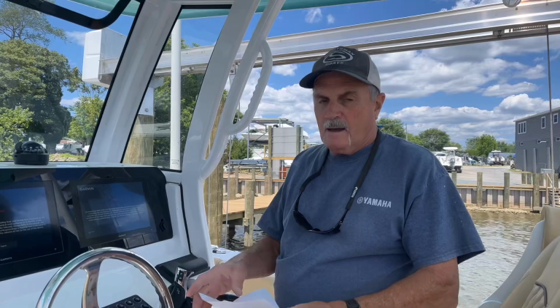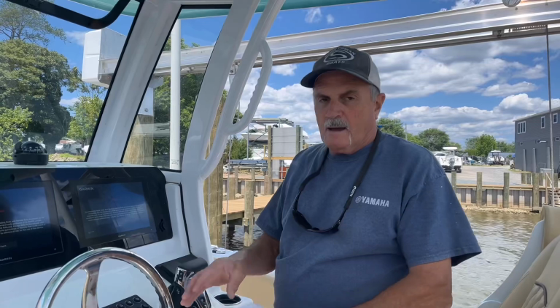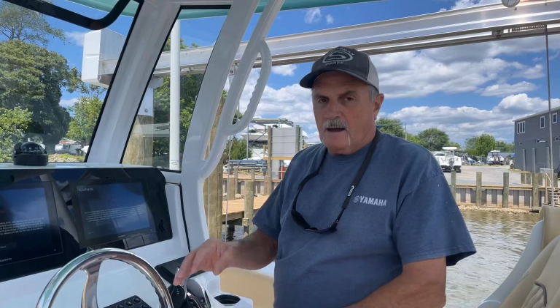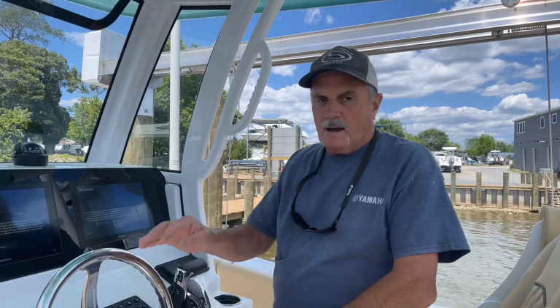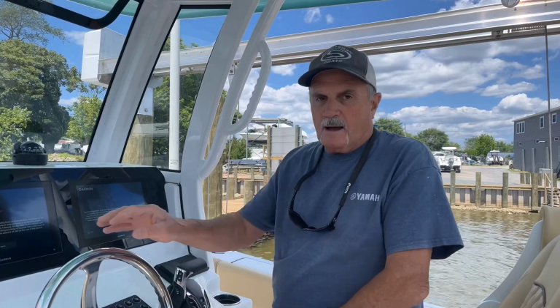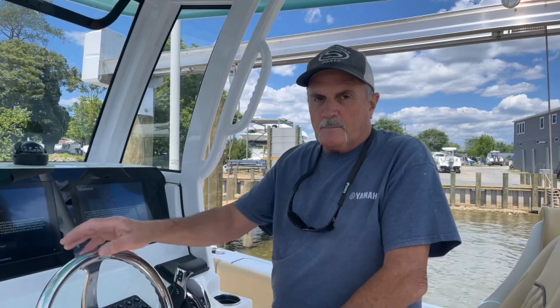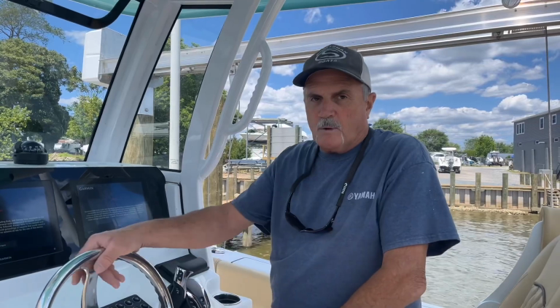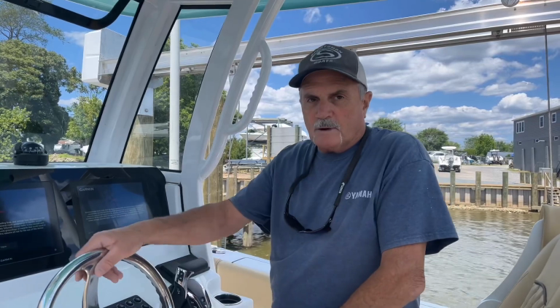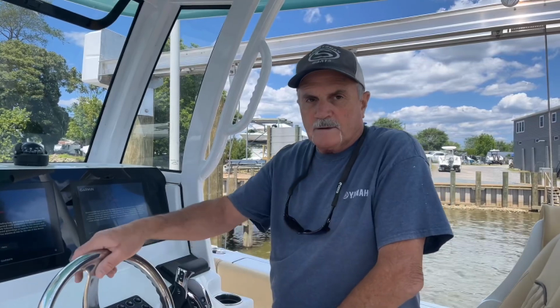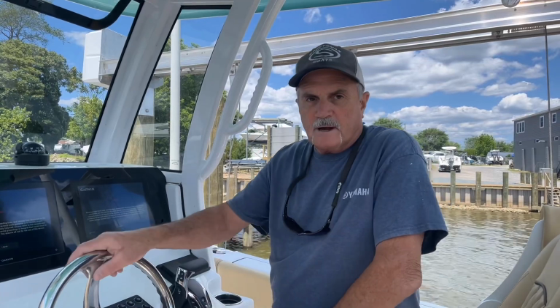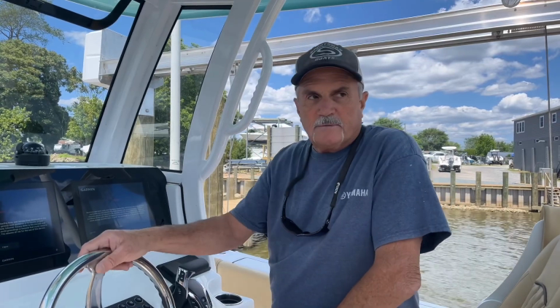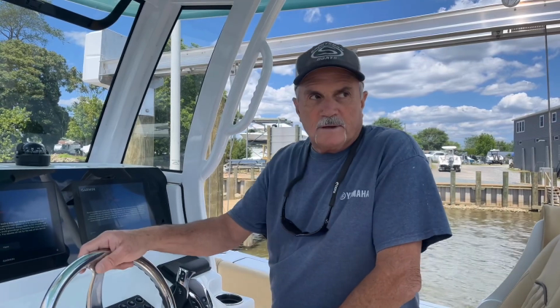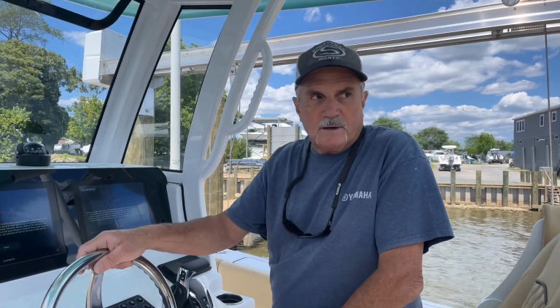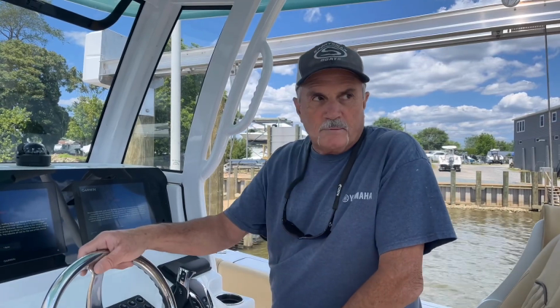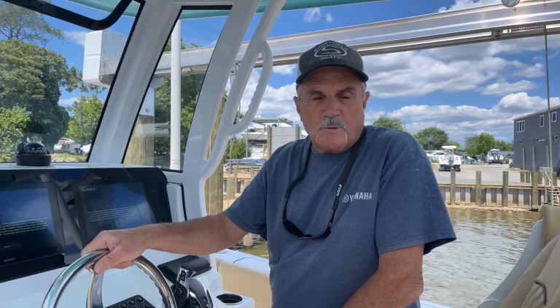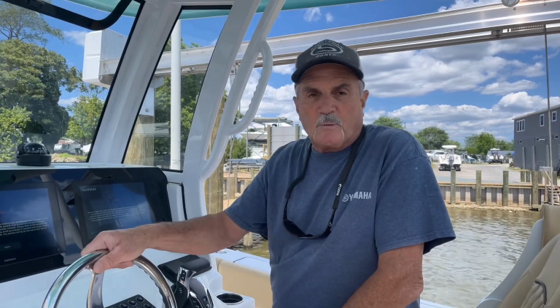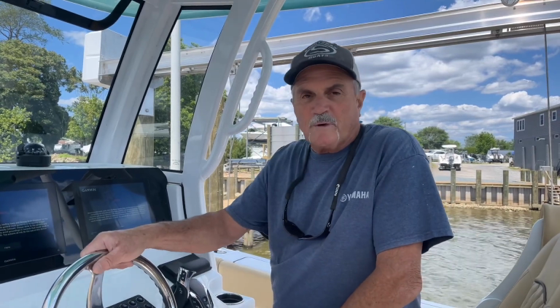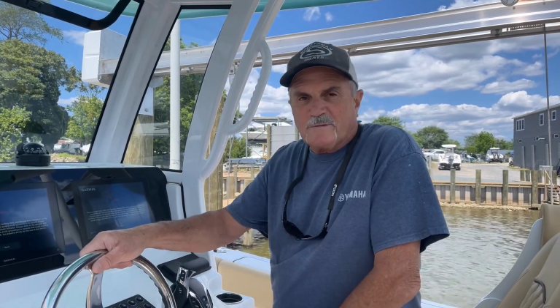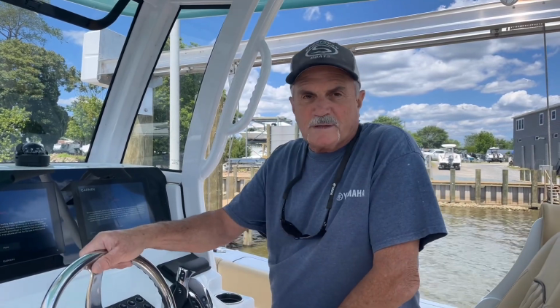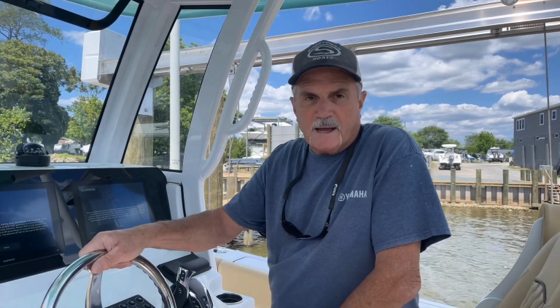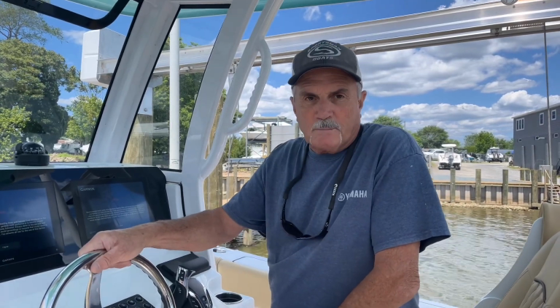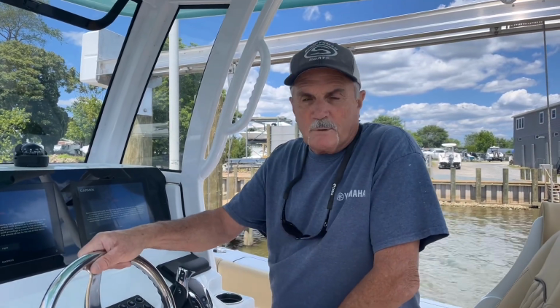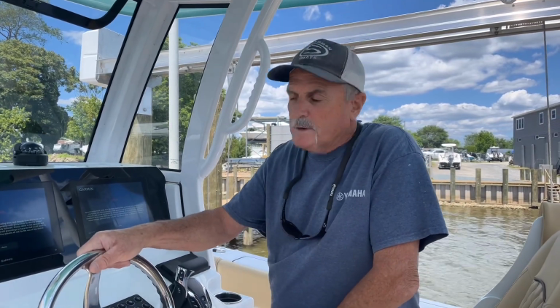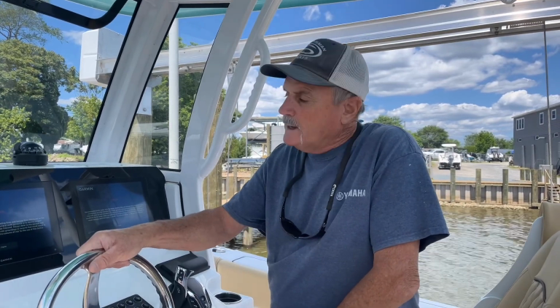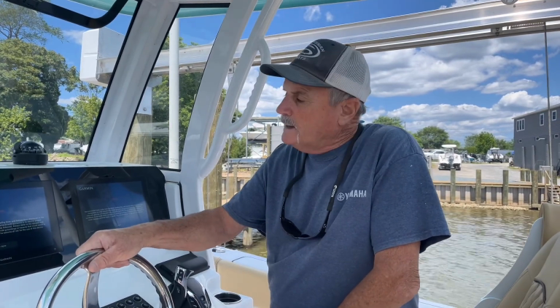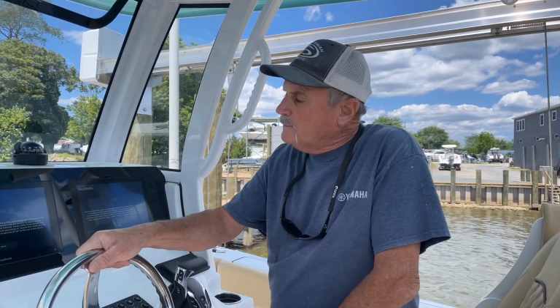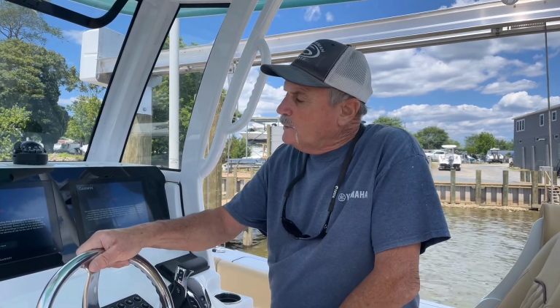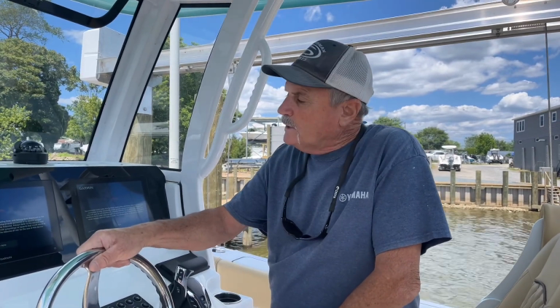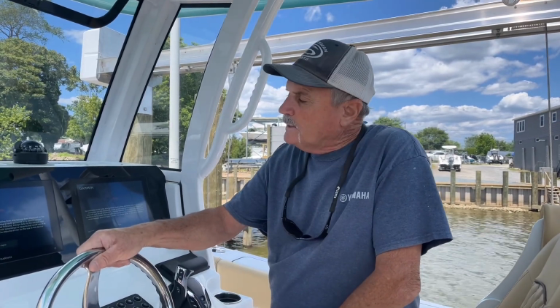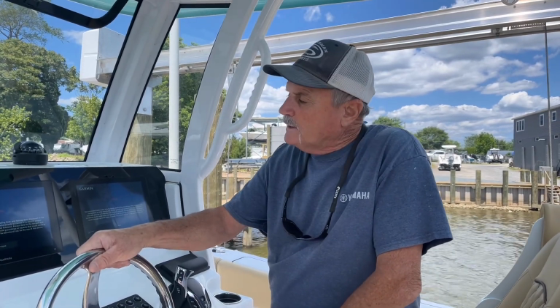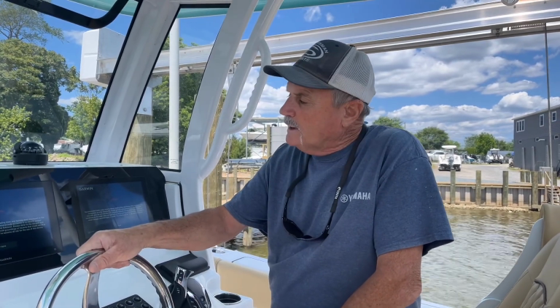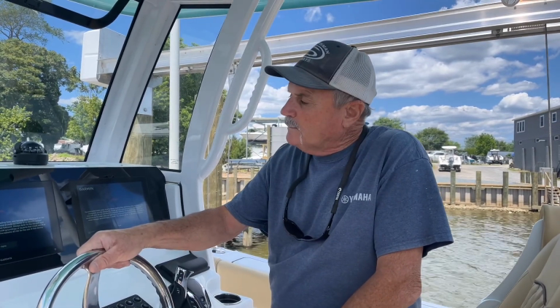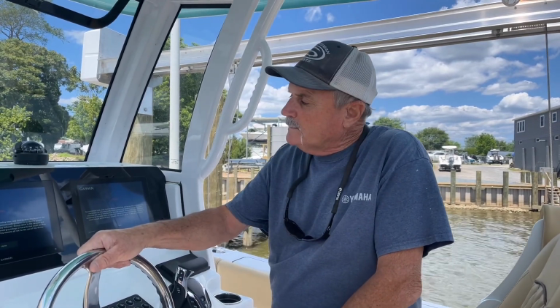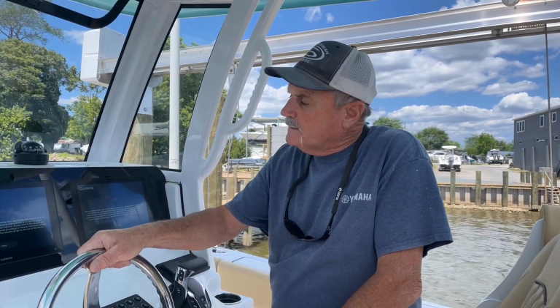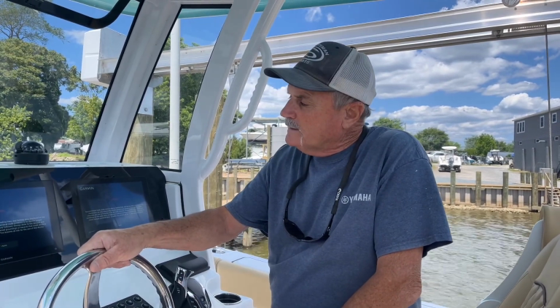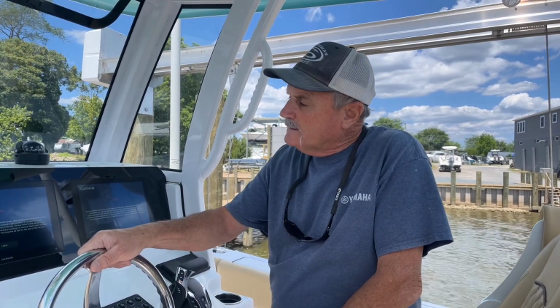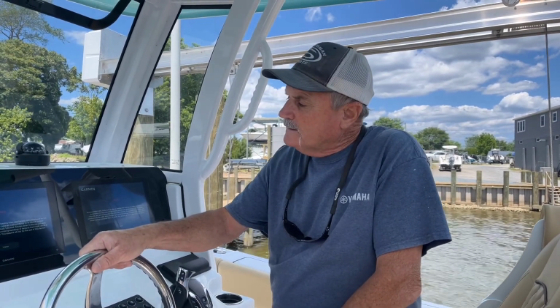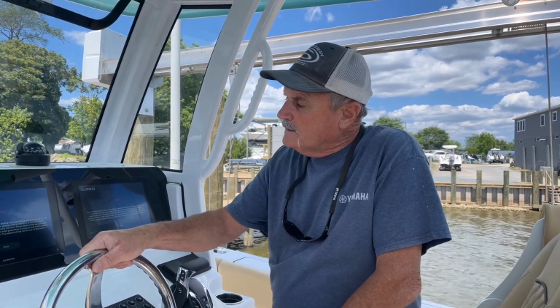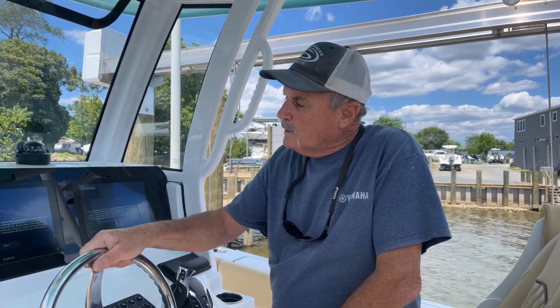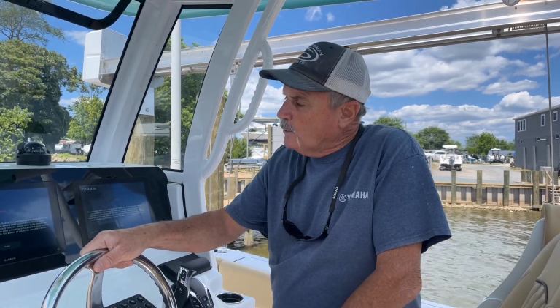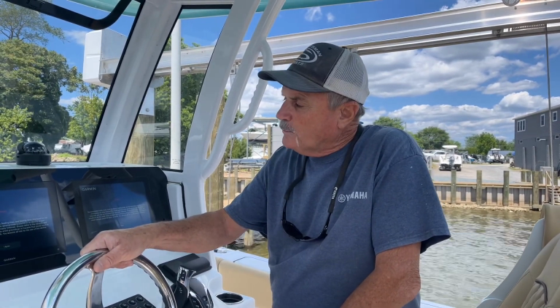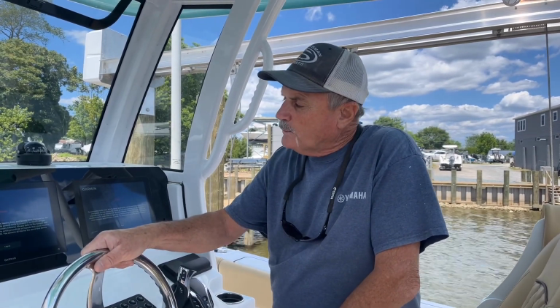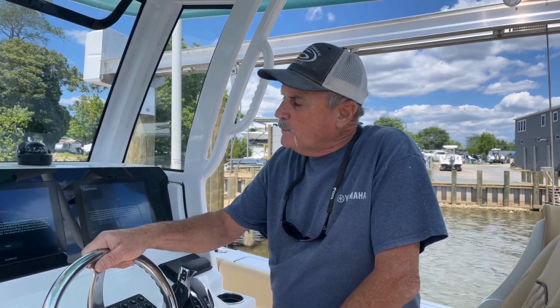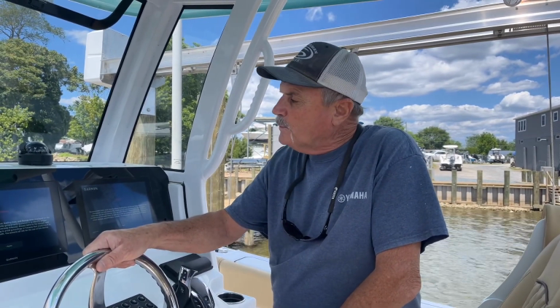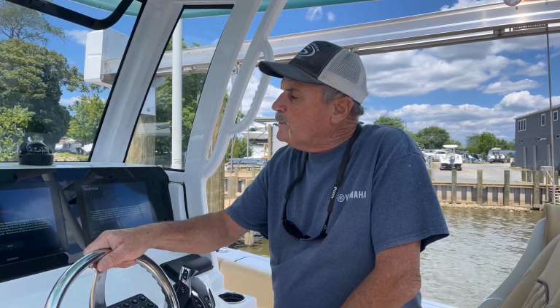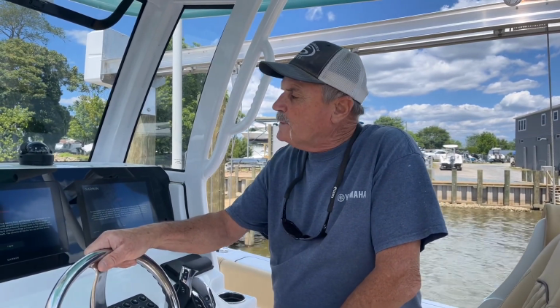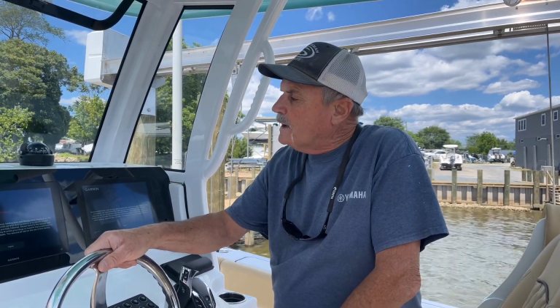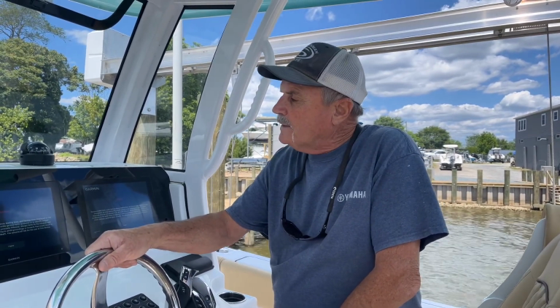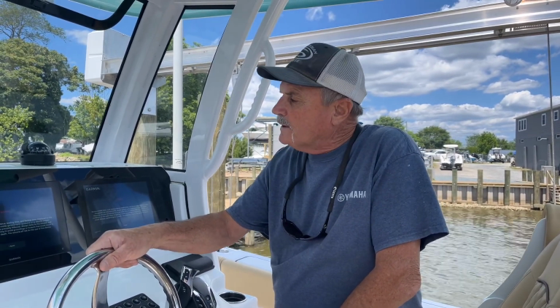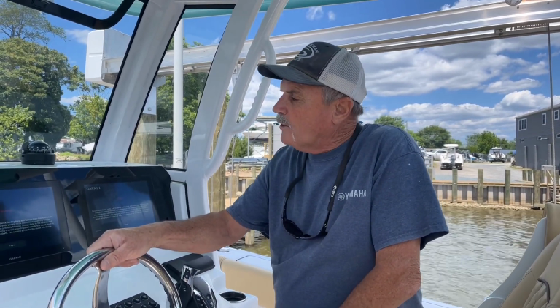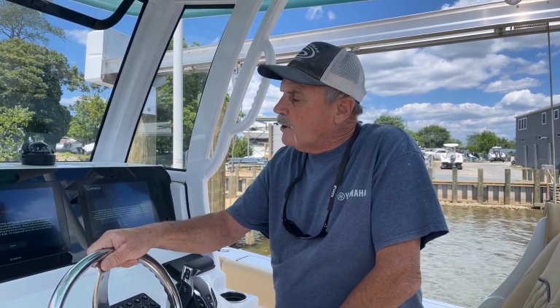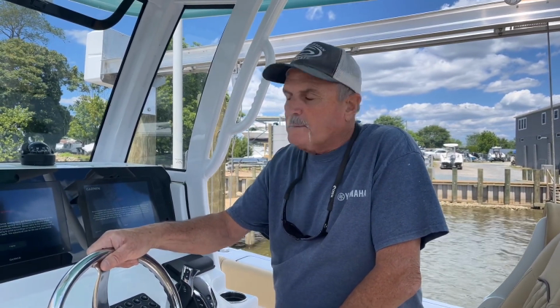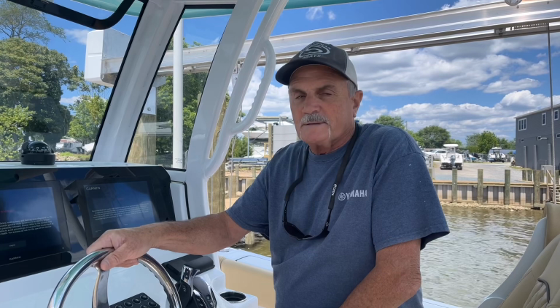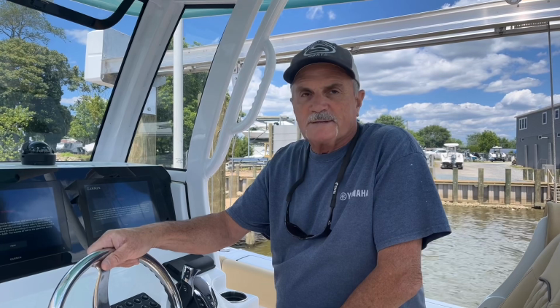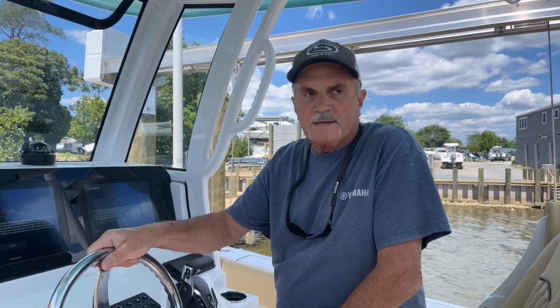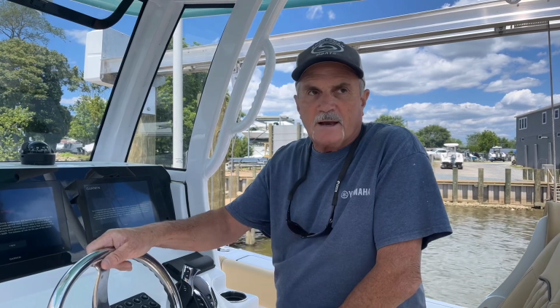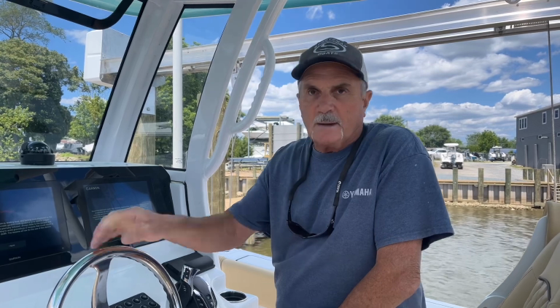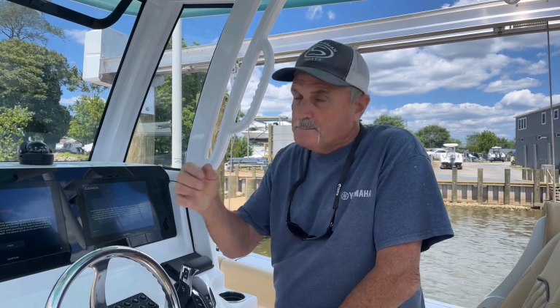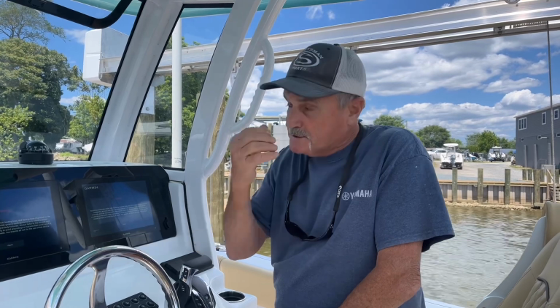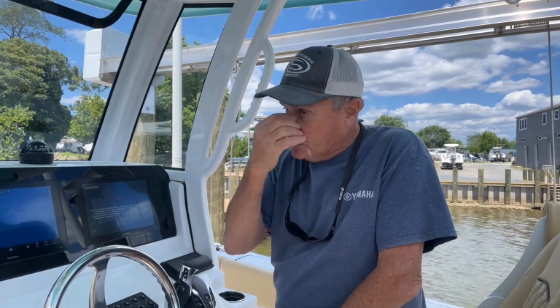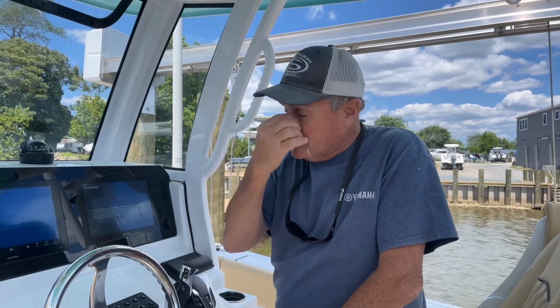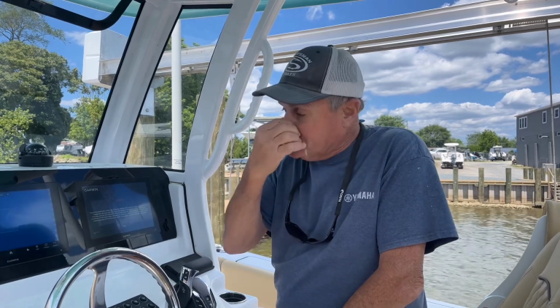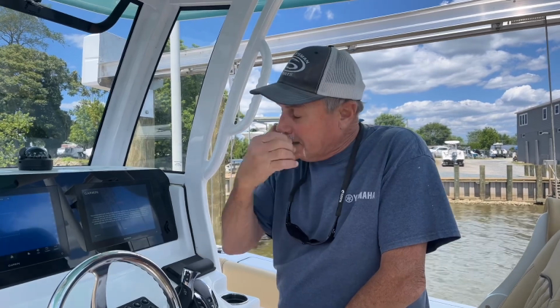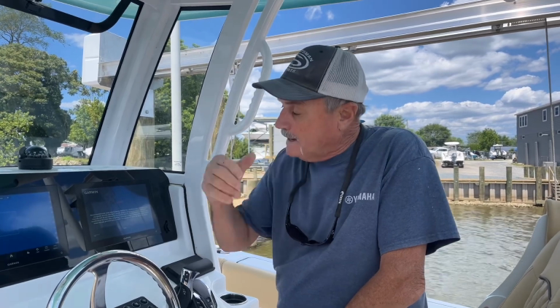Hi, Mark Donovan here with Riverside Marine. We are going to go through the Garmin setup, screen setup.